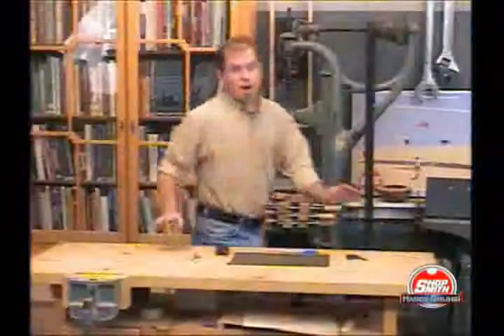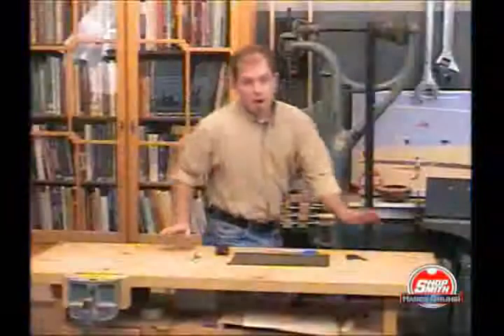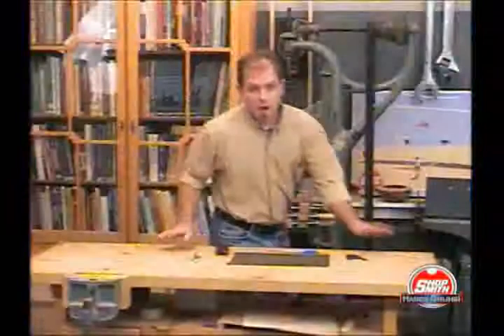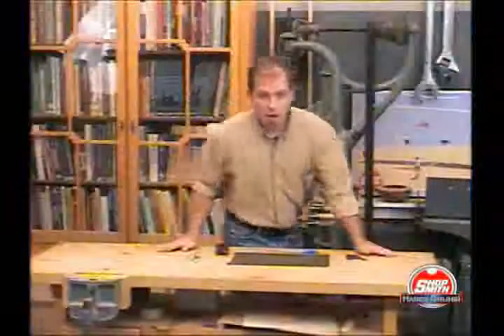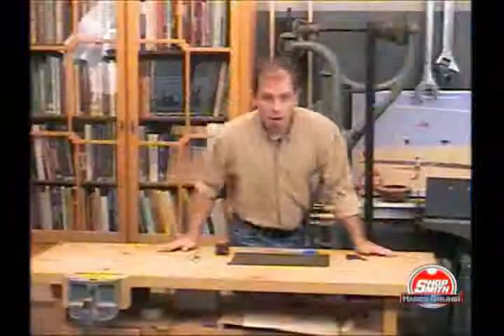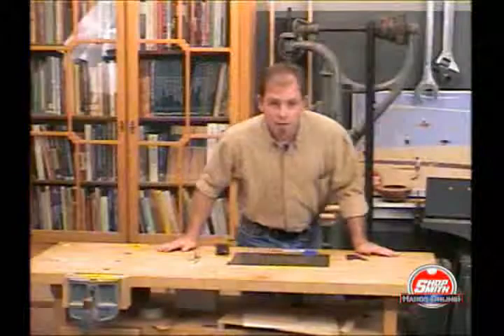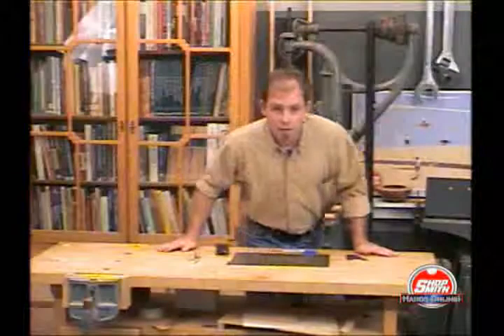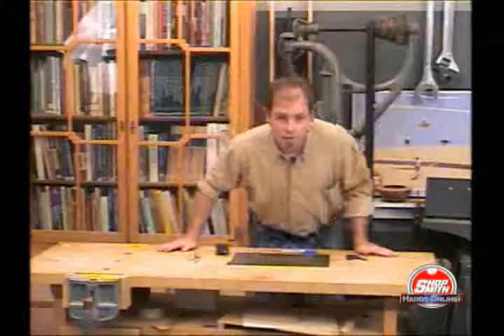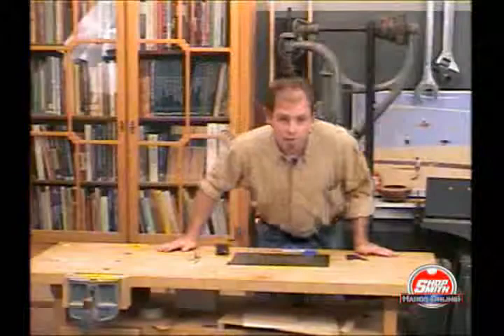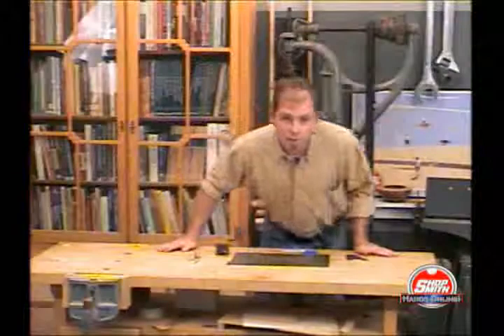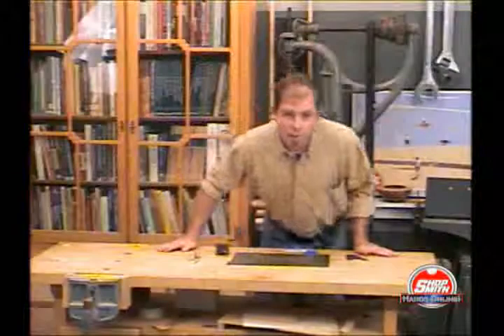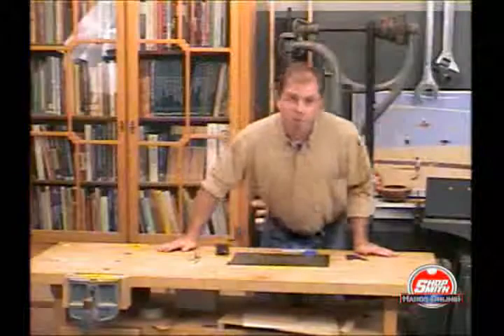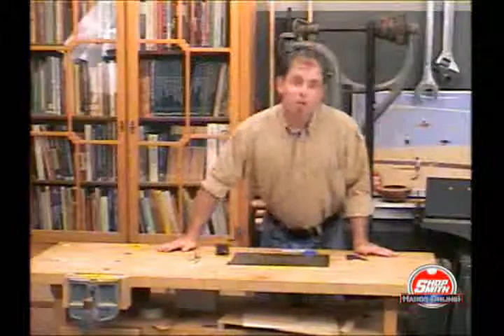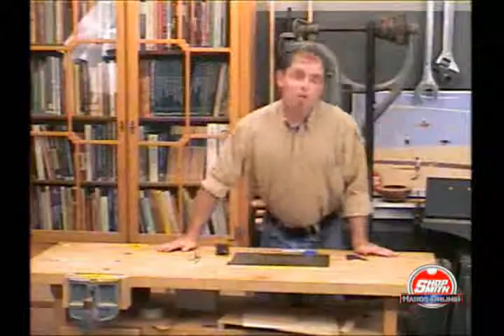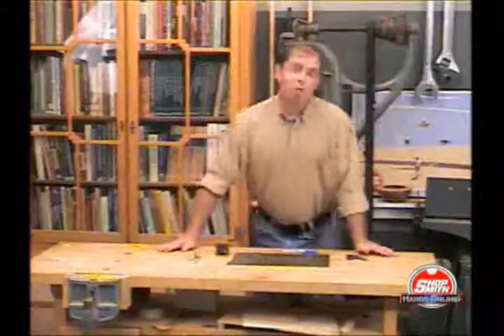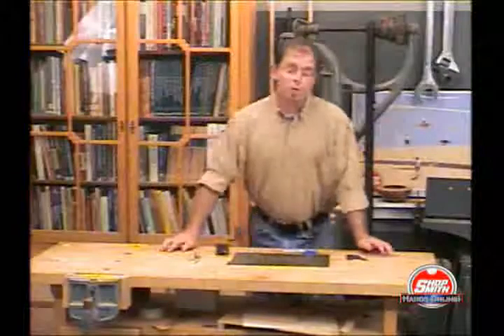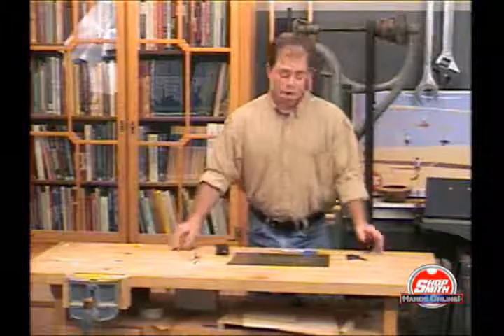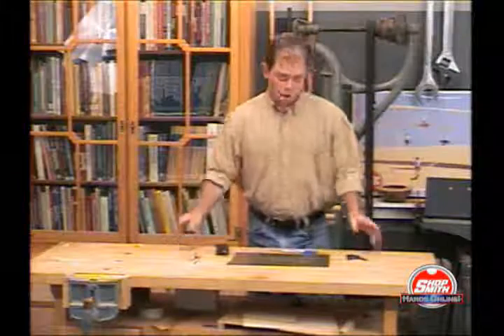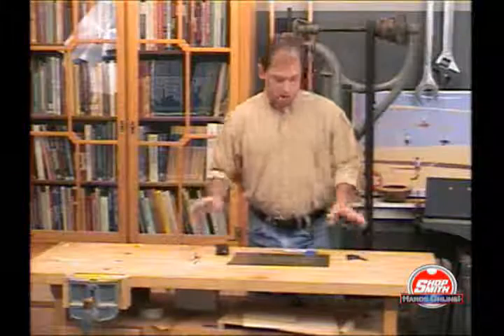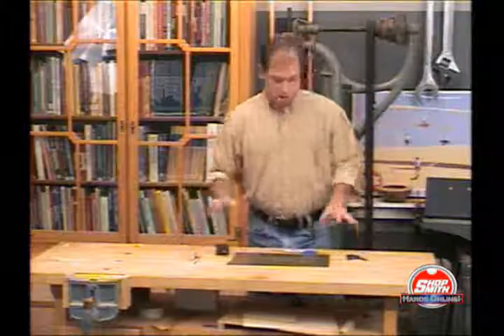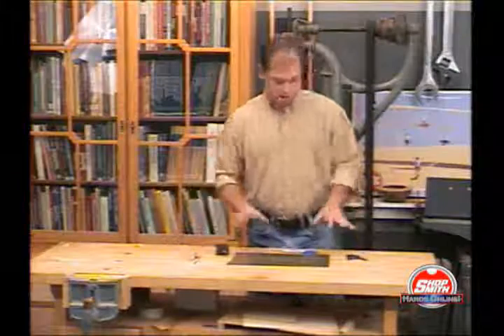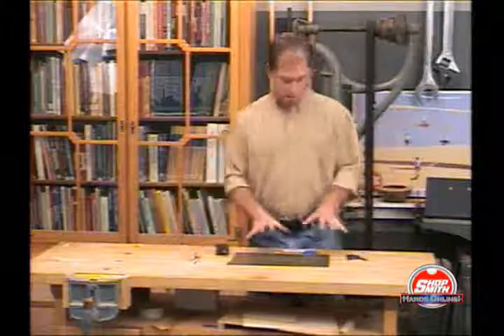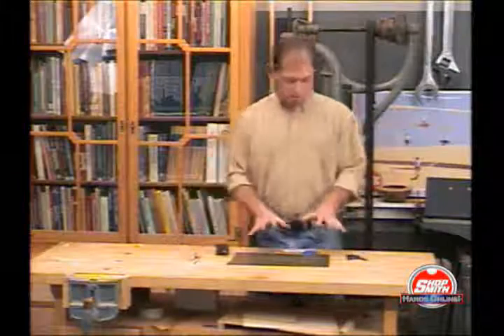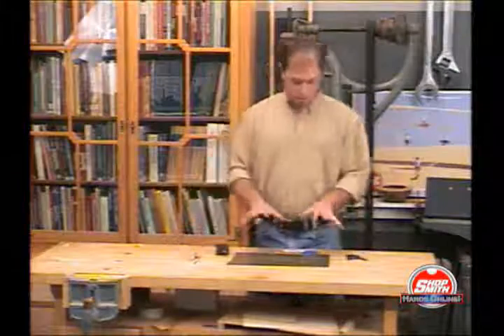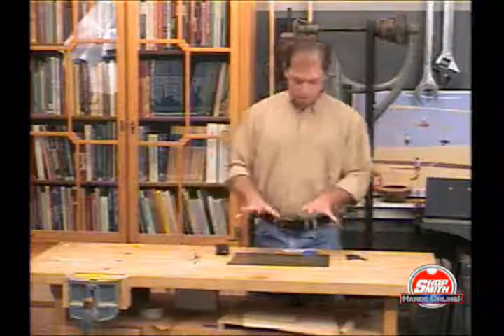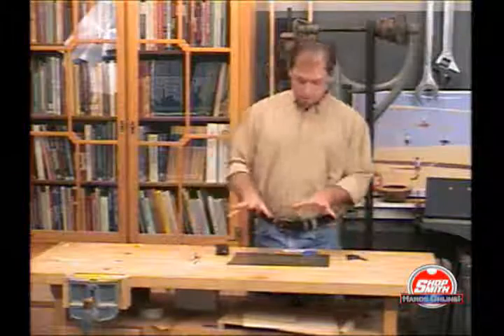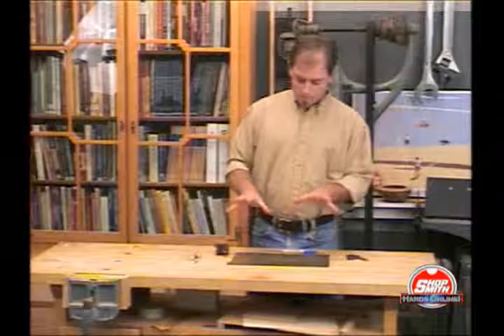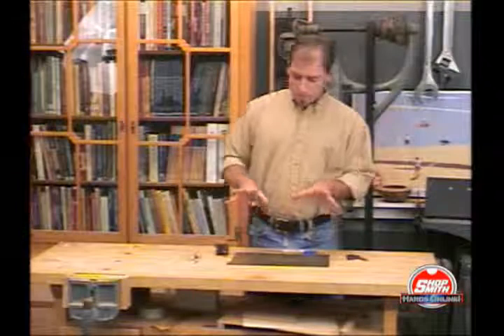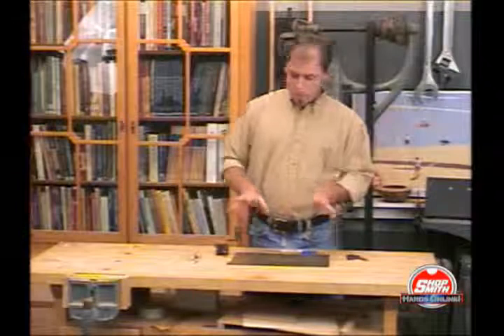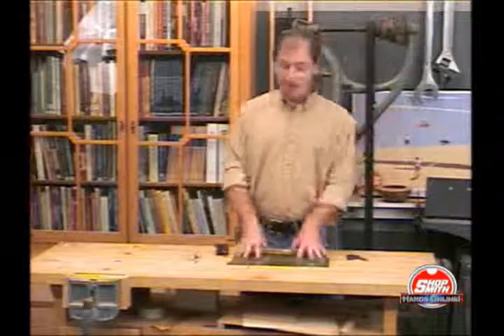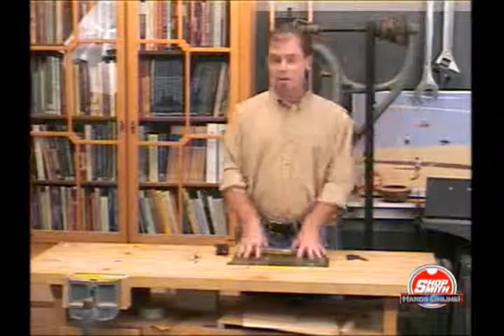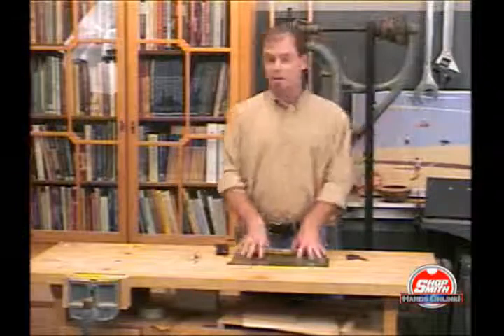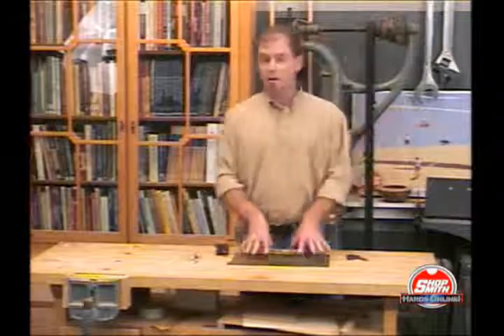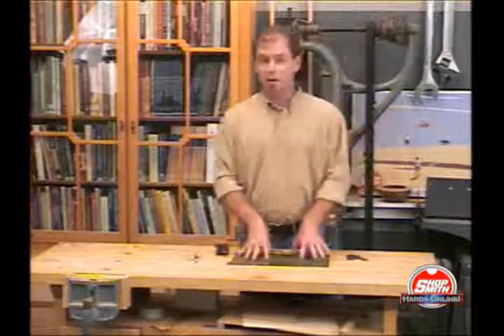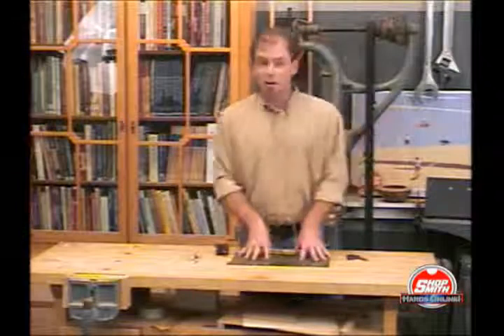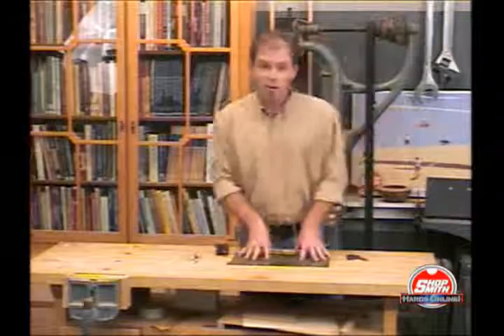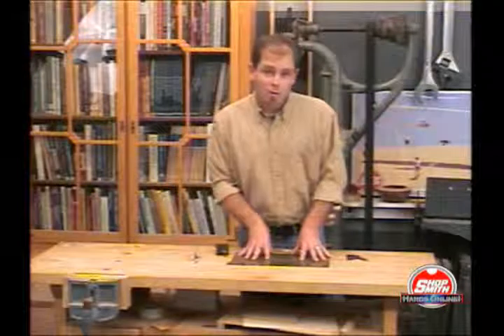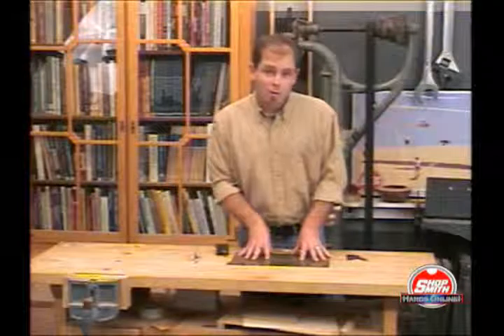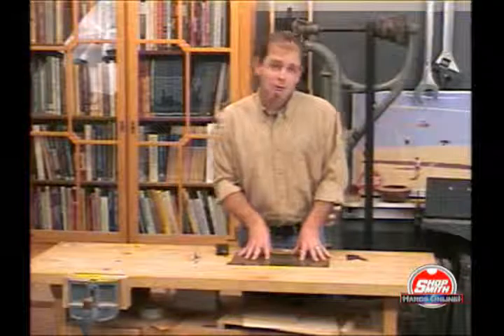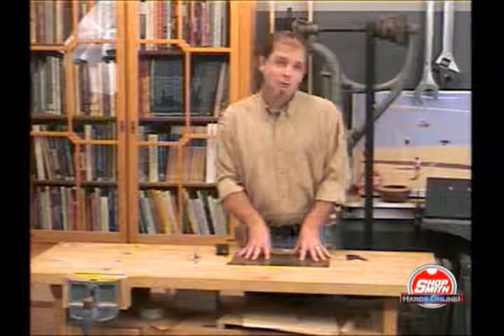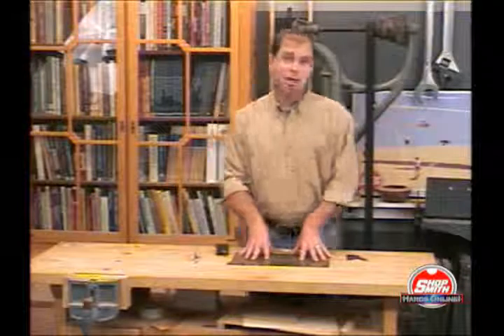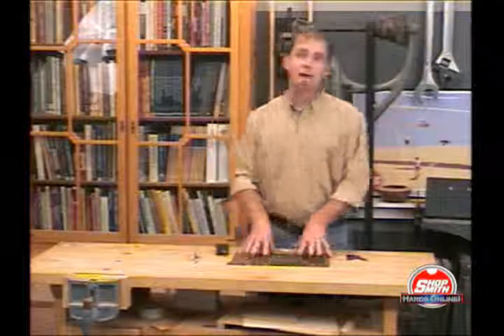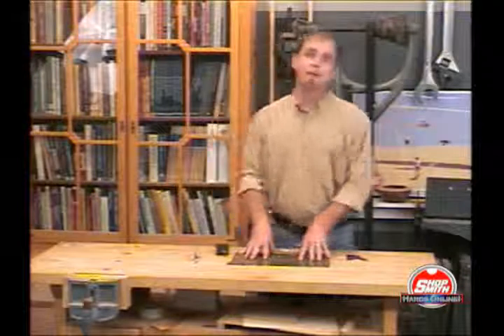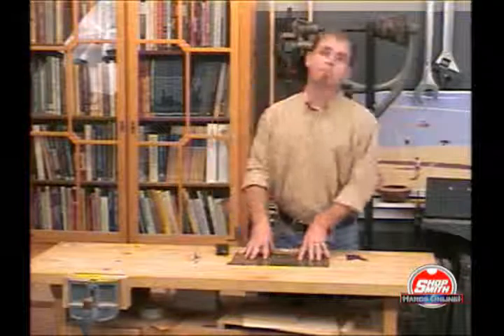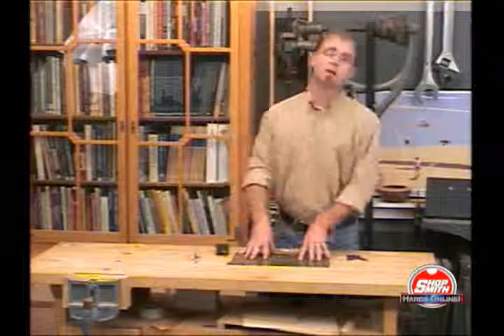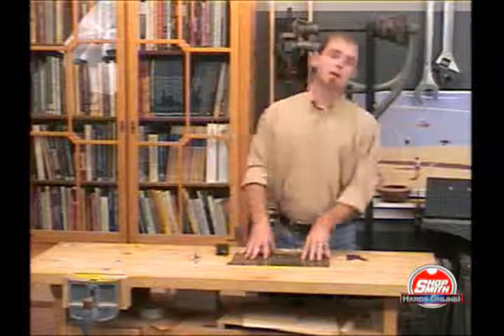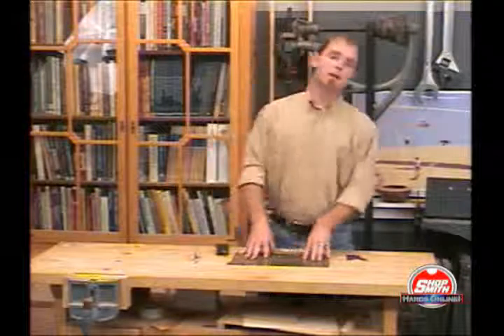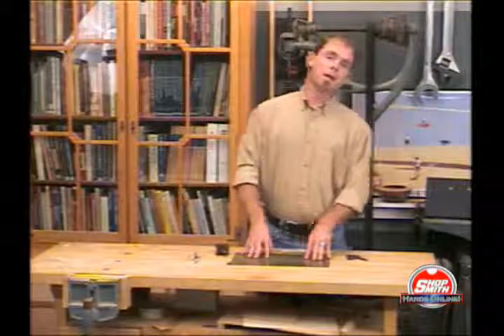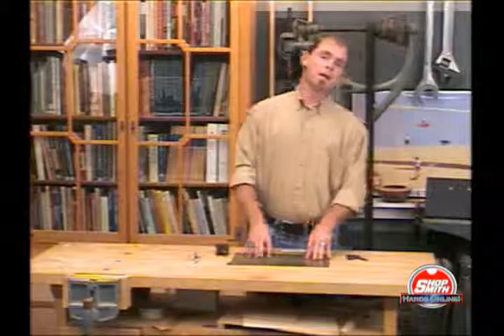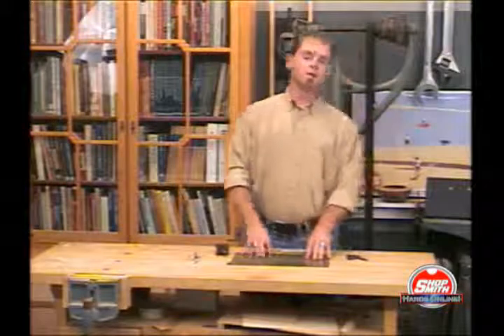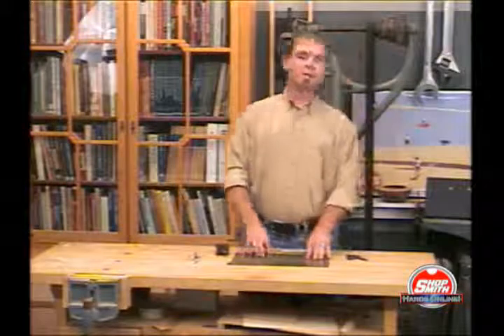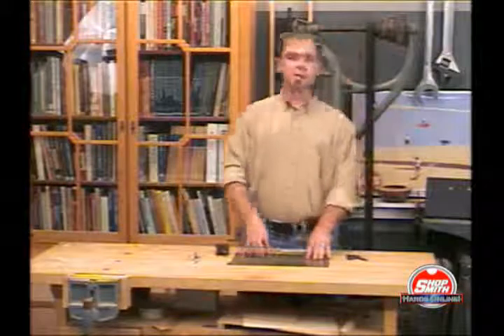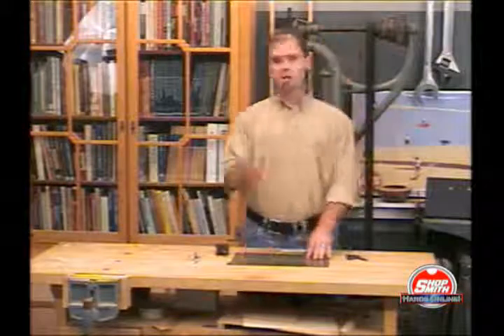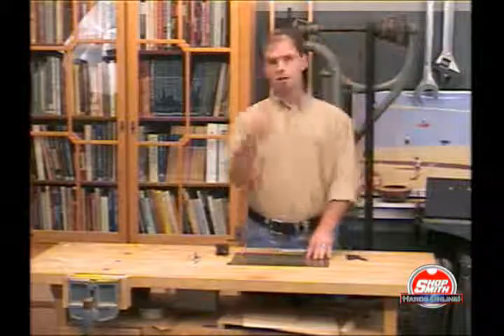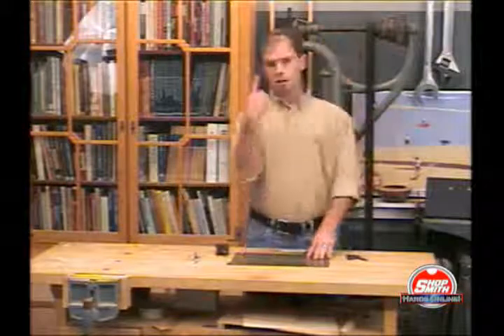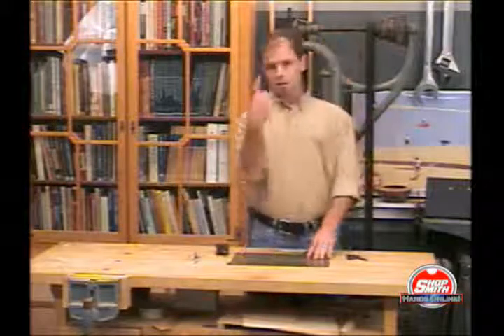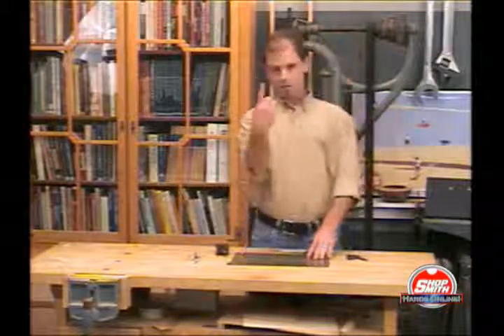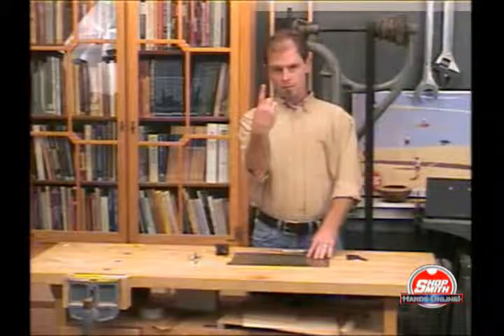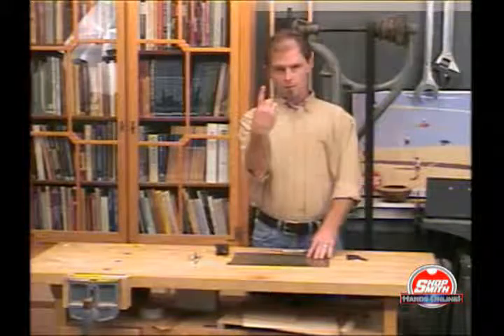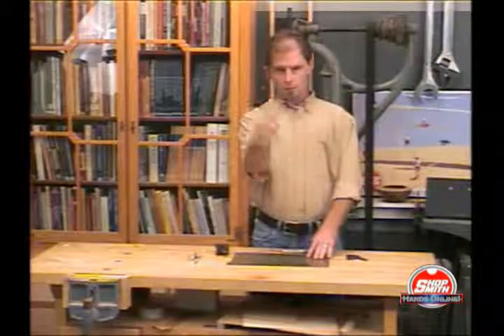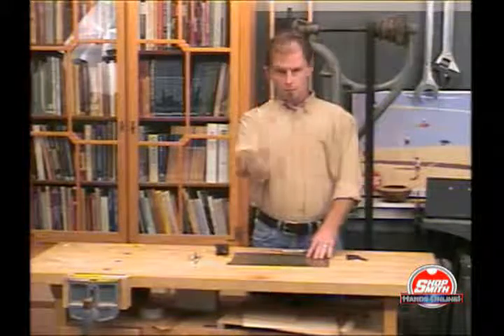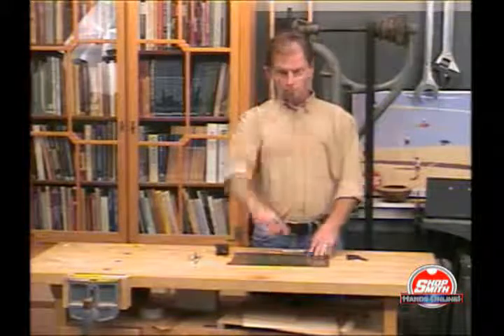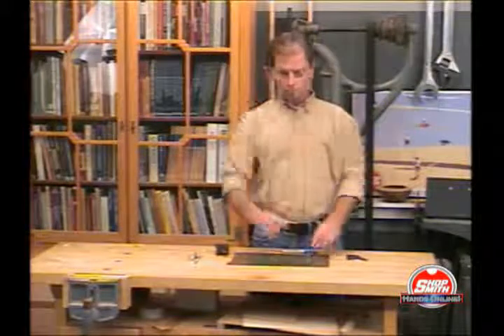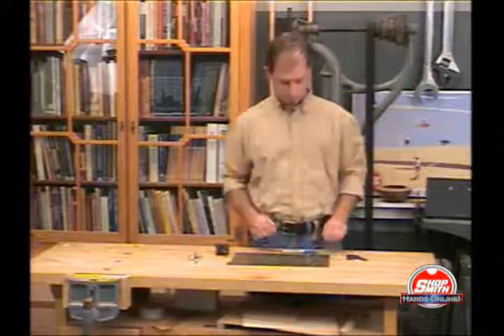All right, in this August session we are actually making our own hand plane — actually it's a finger plane.